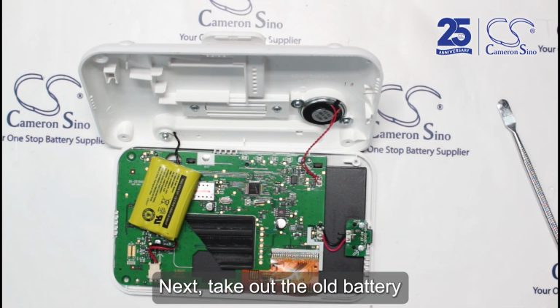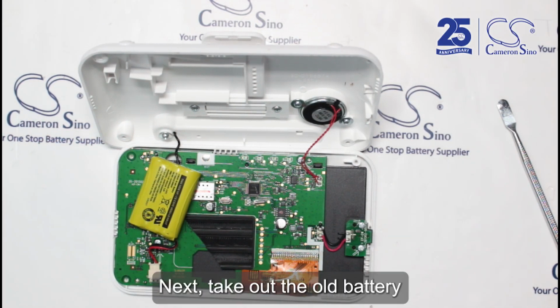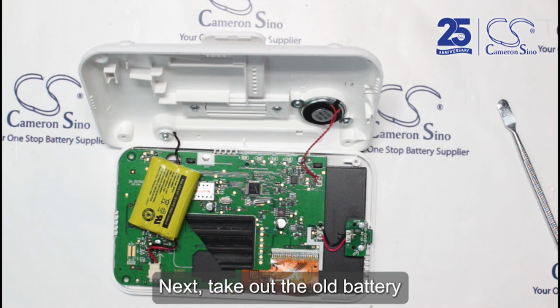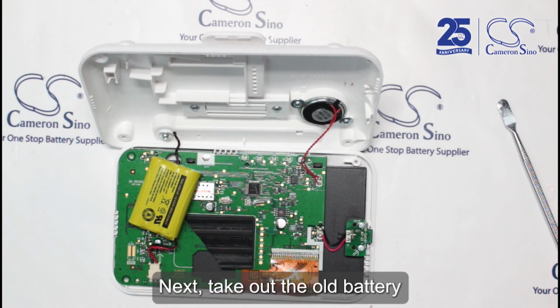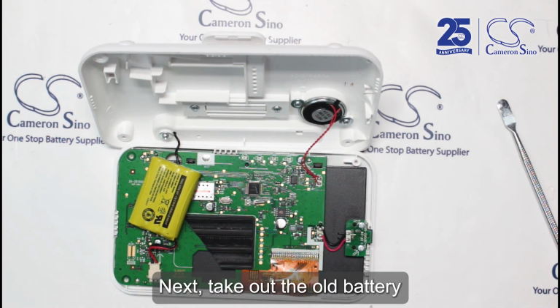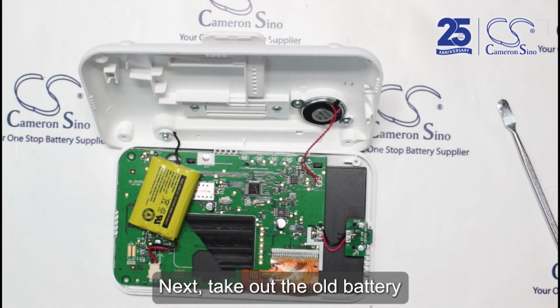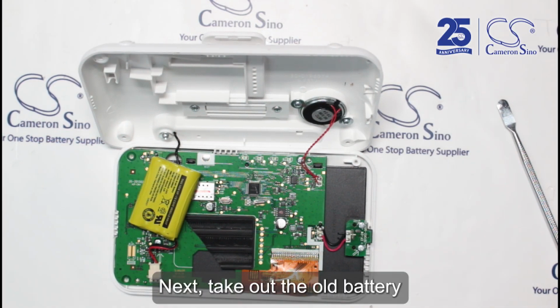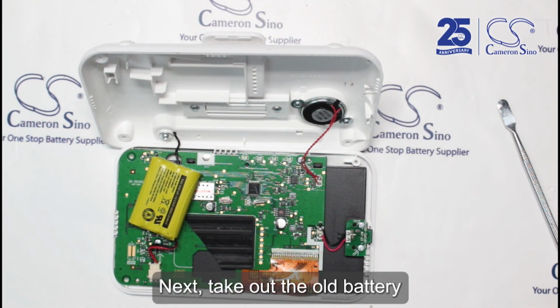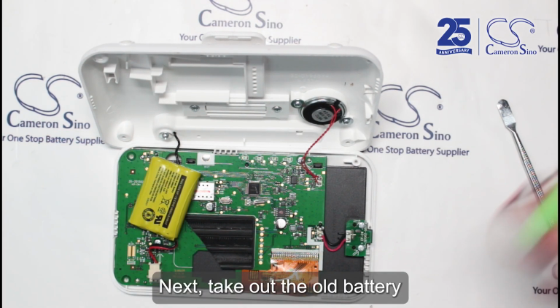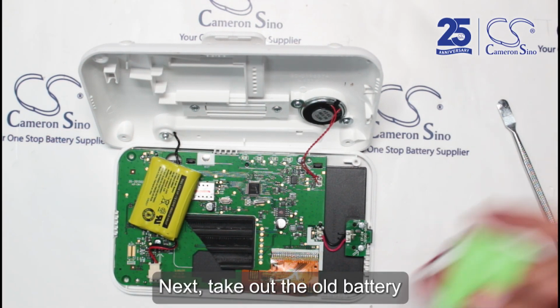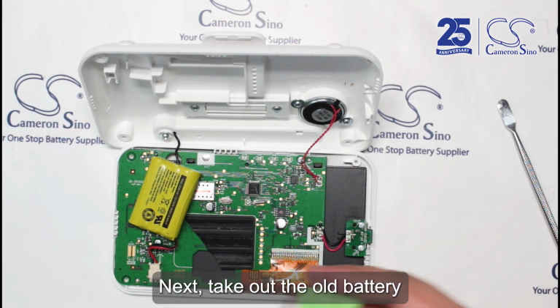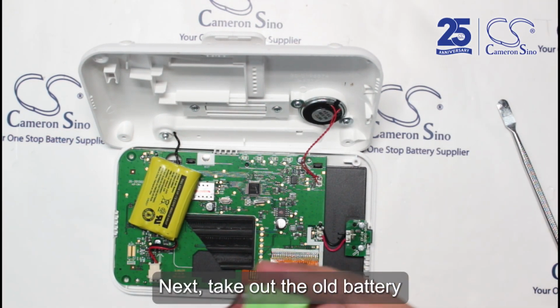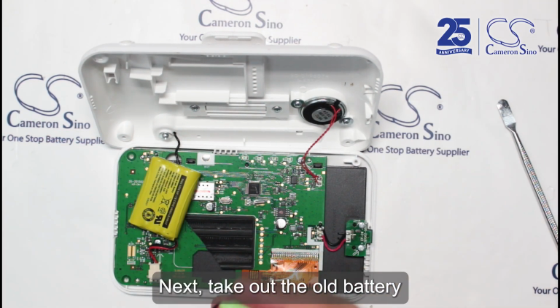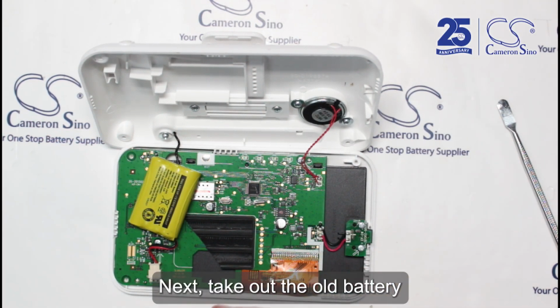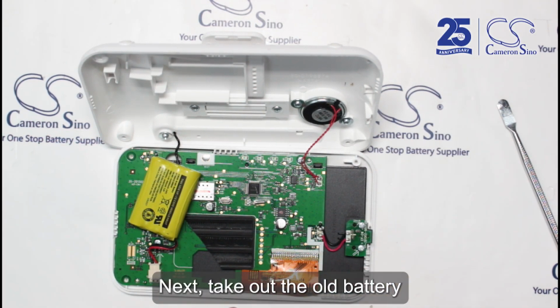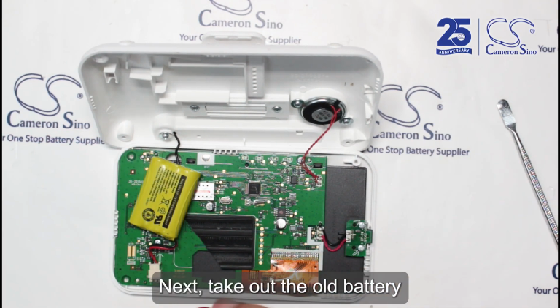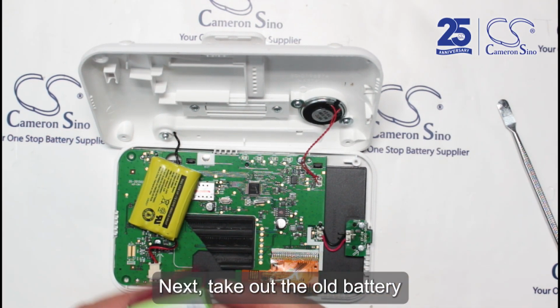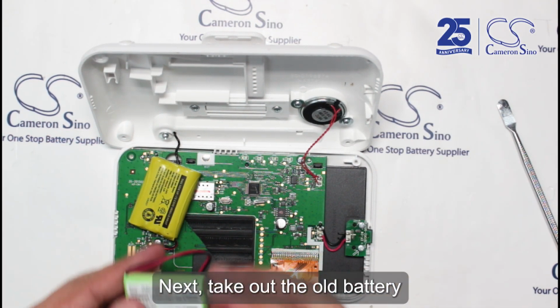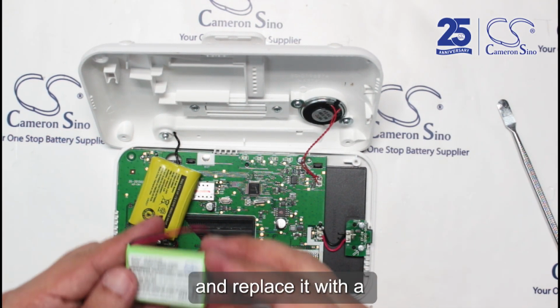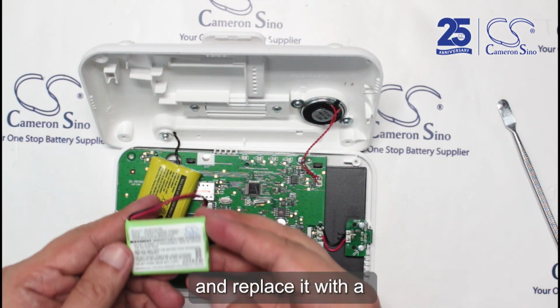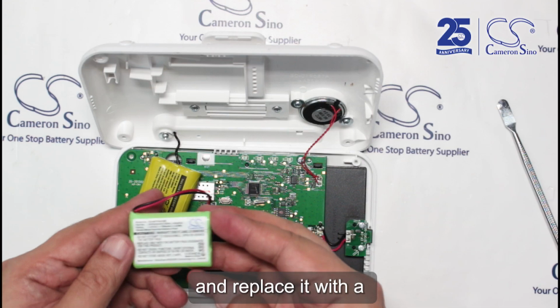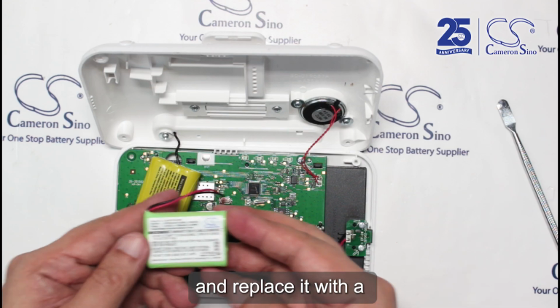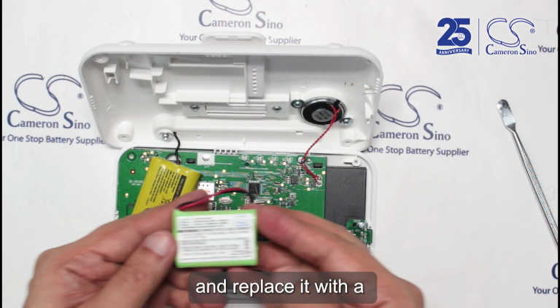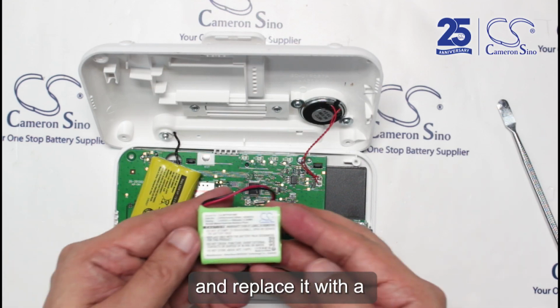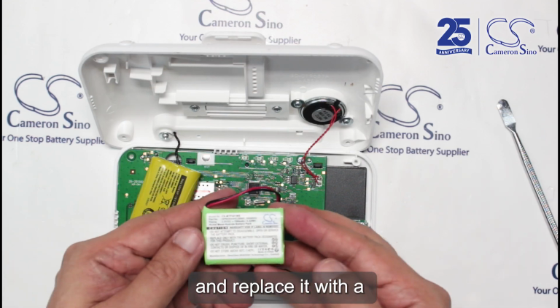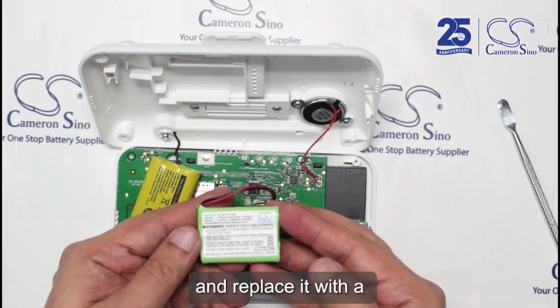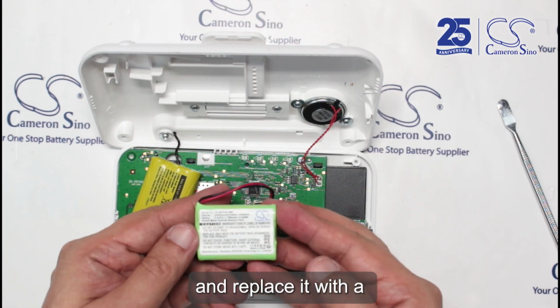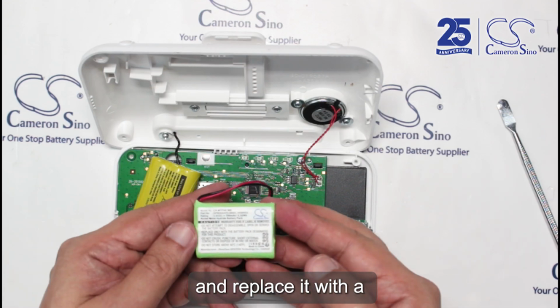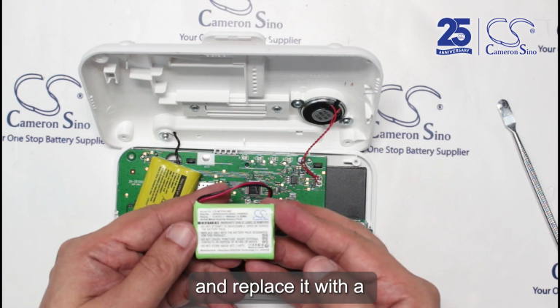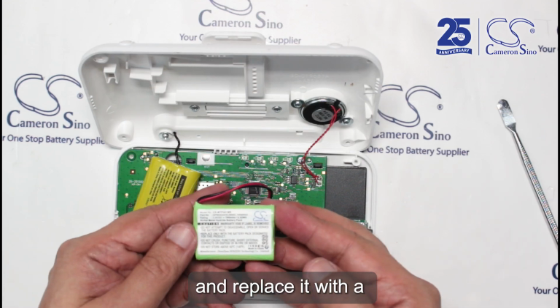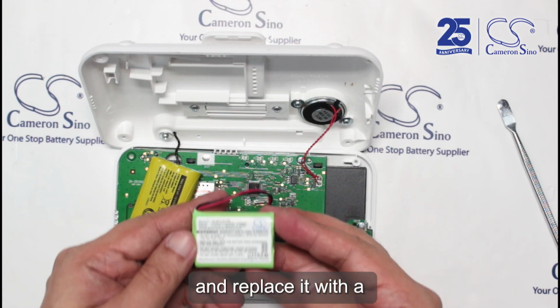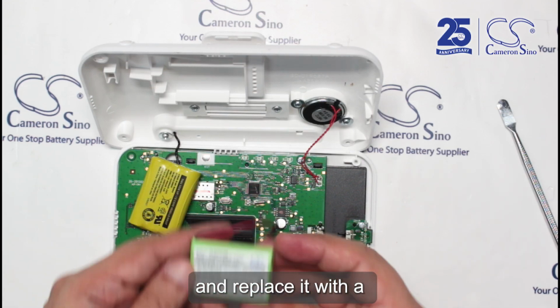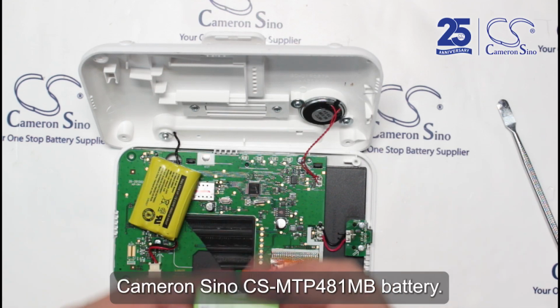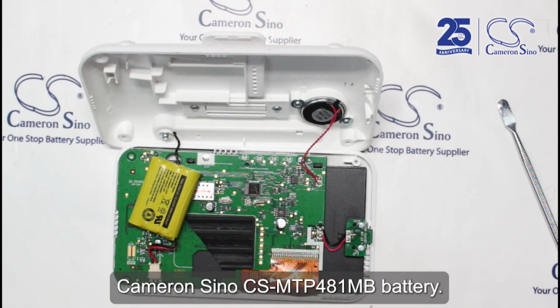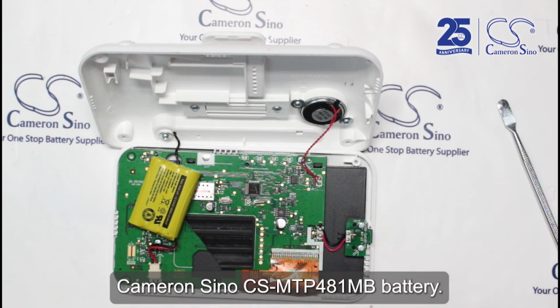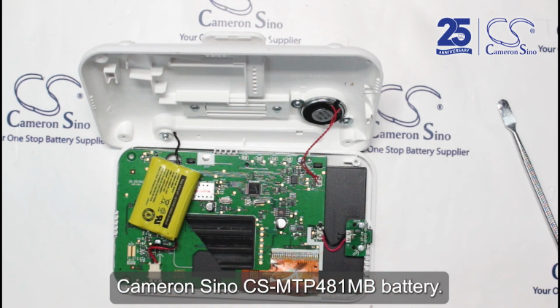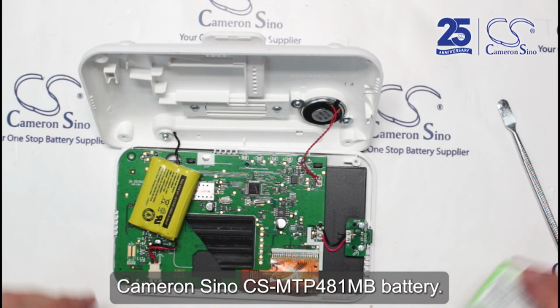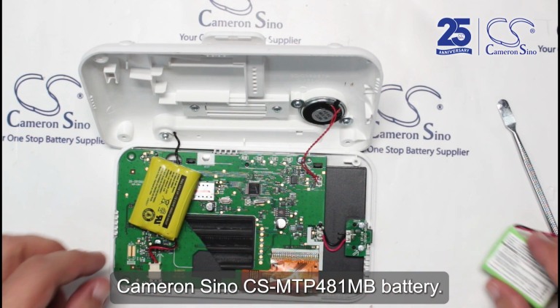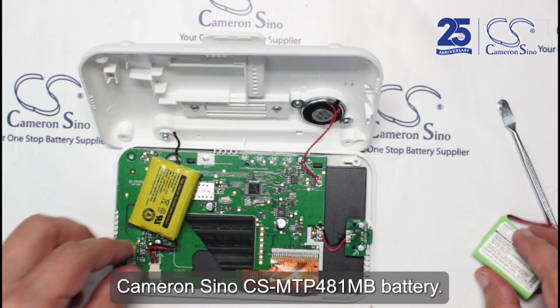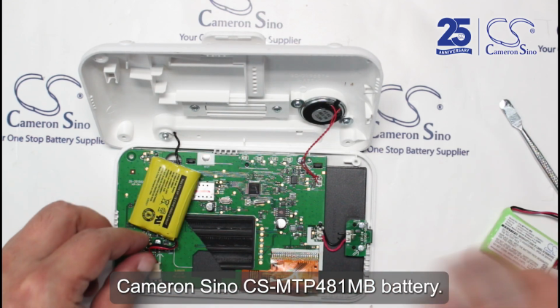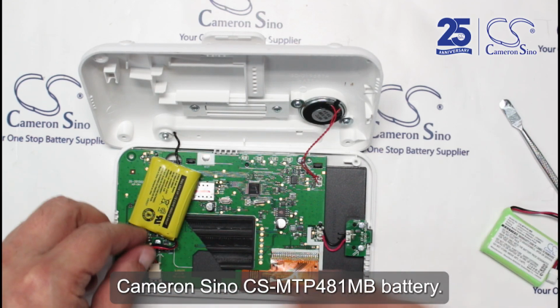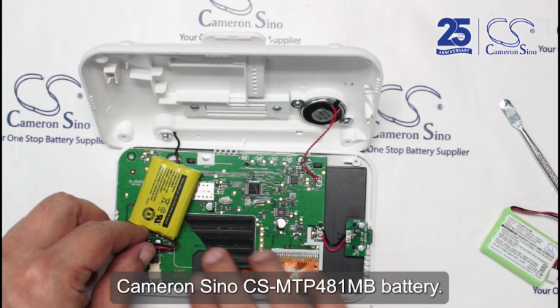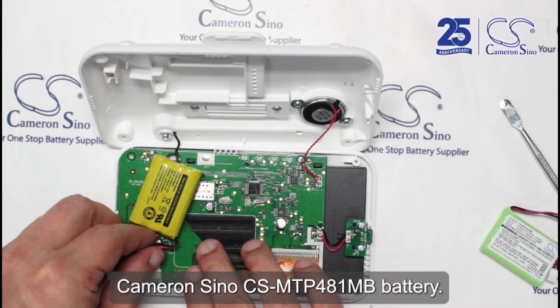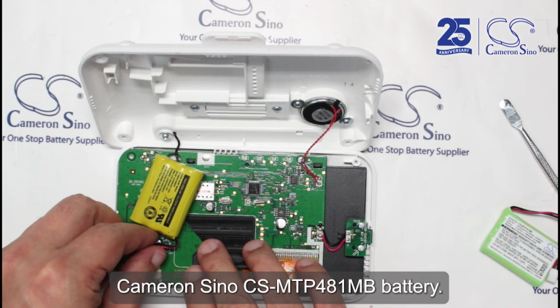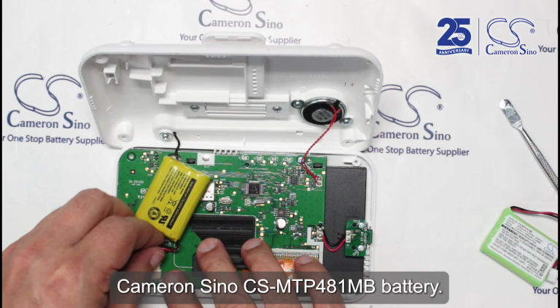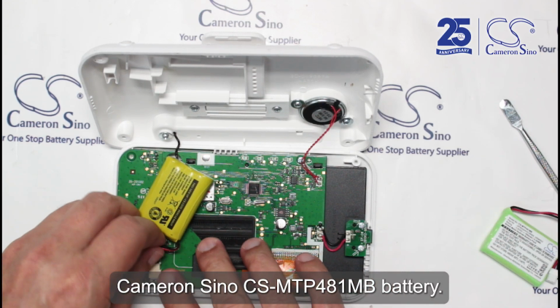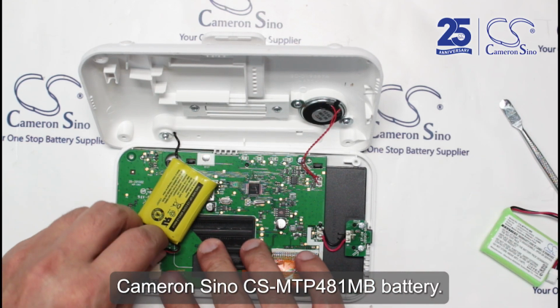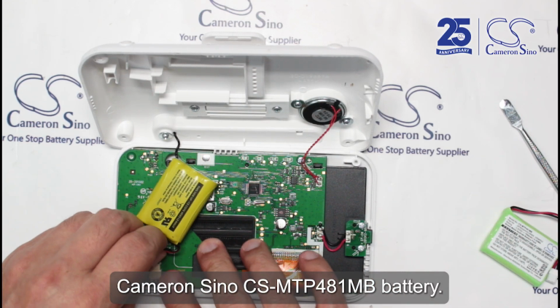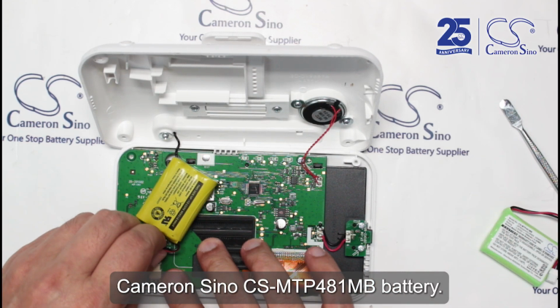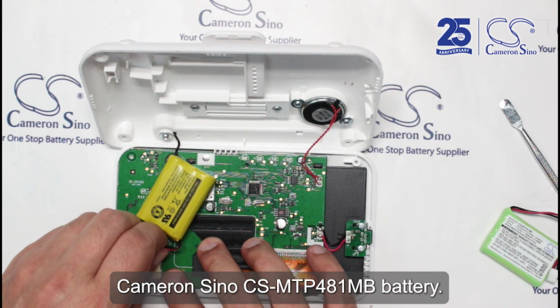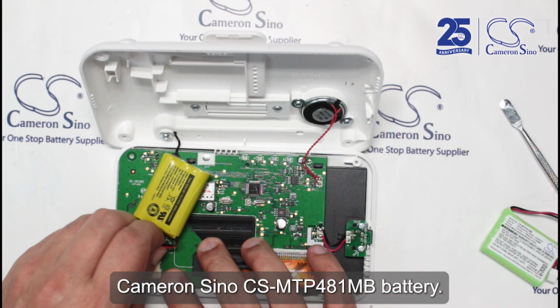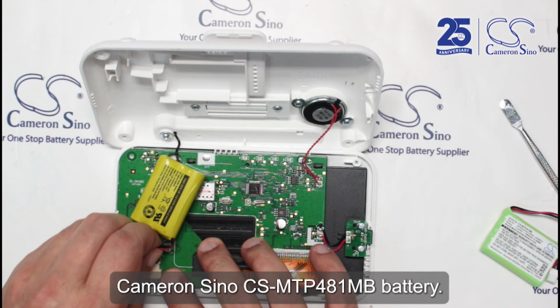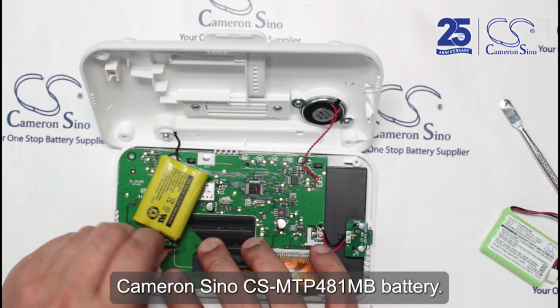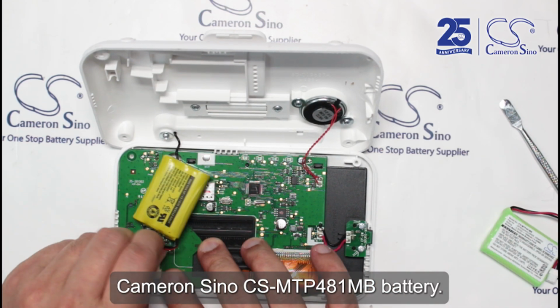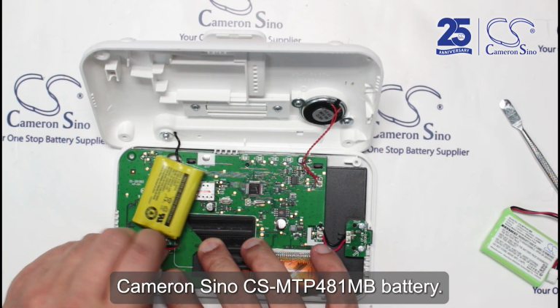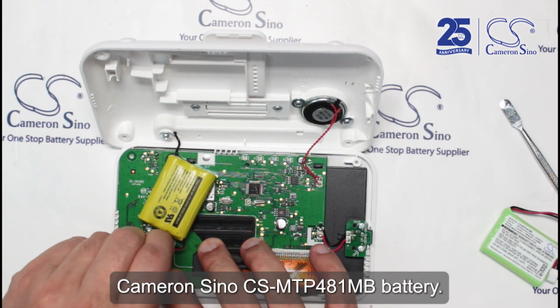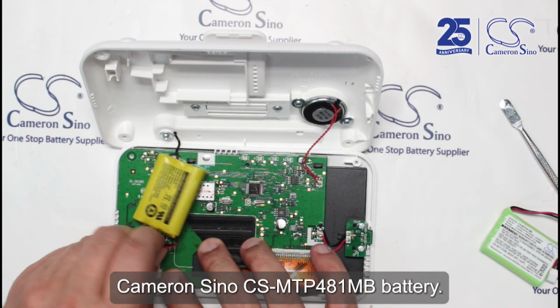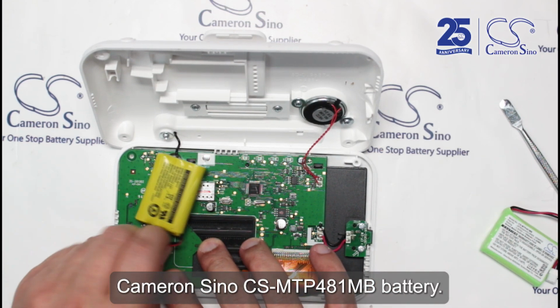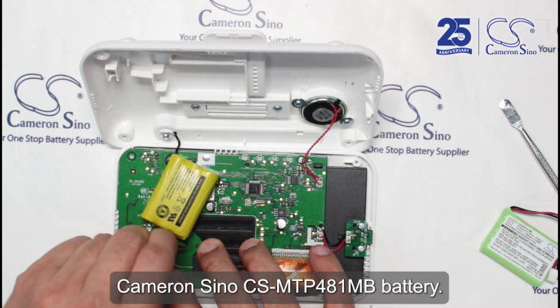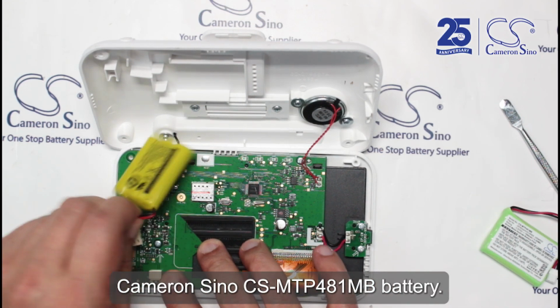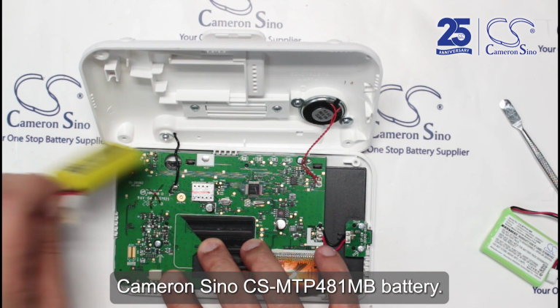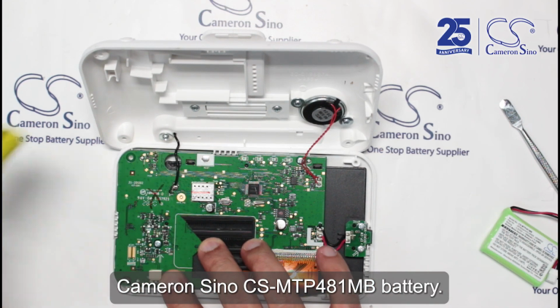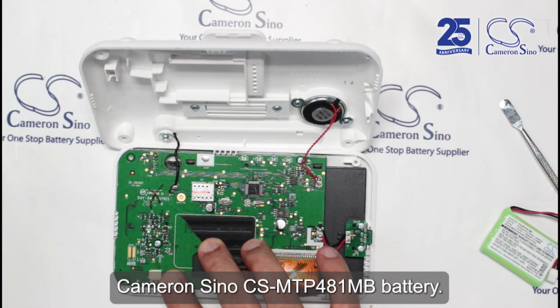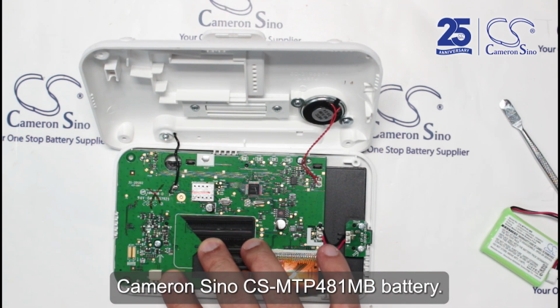Next, take out the old battery and replace it with a Cameron Sino CSMTP481MB battery.